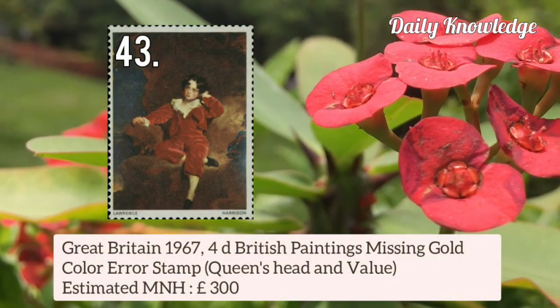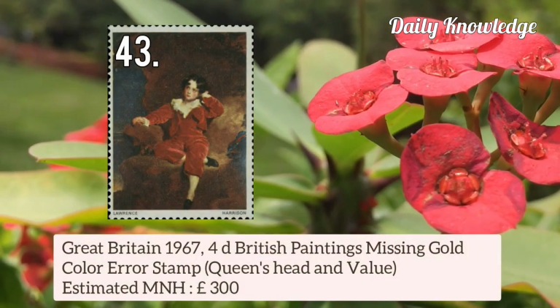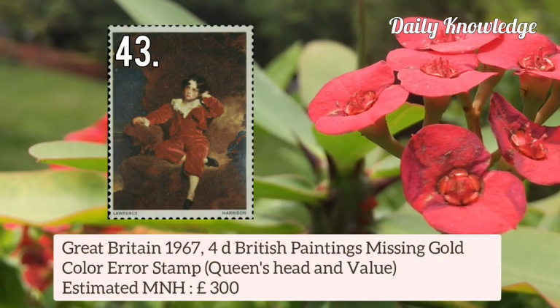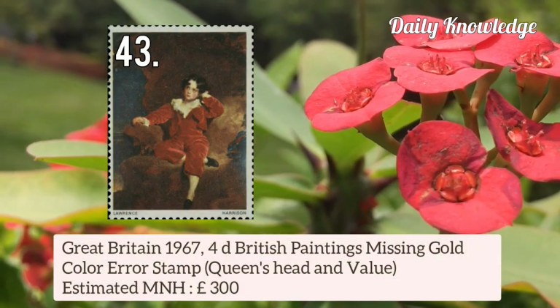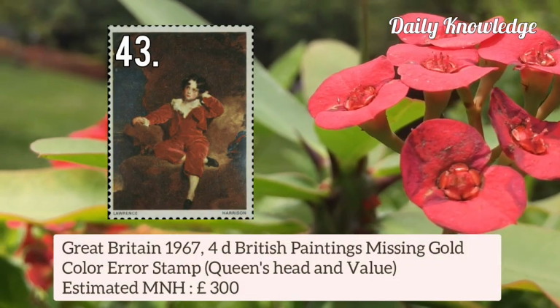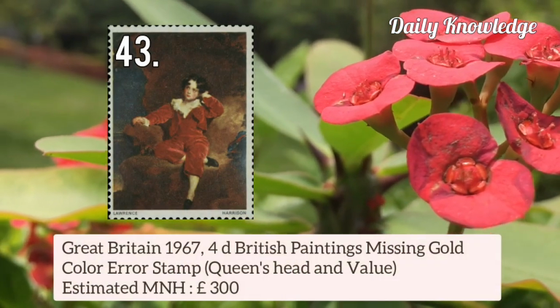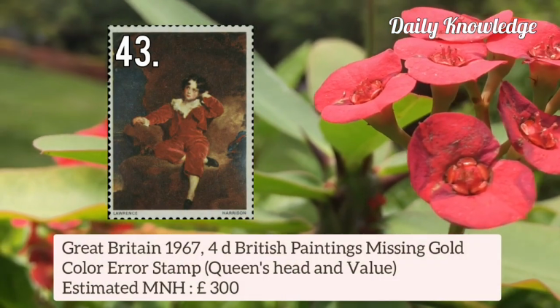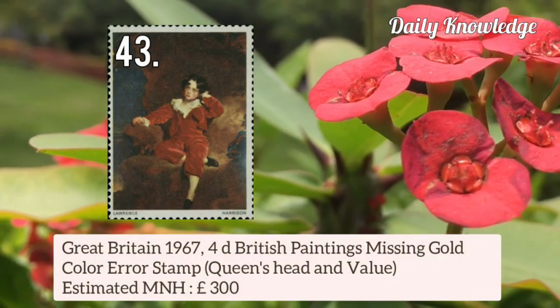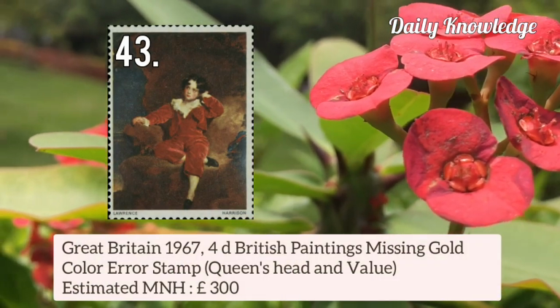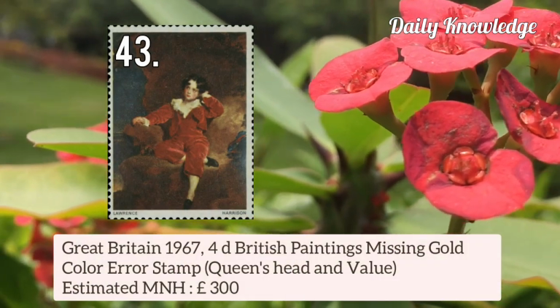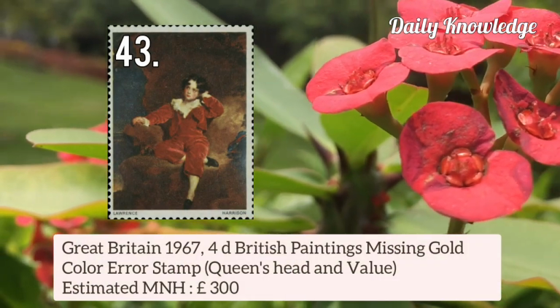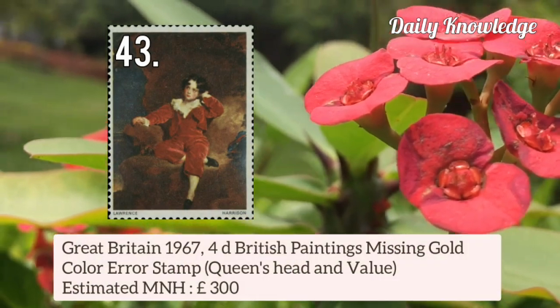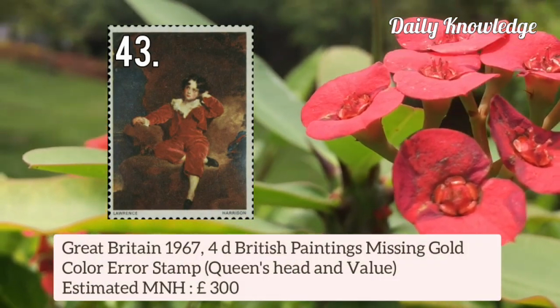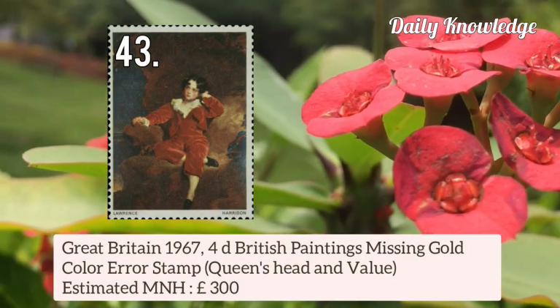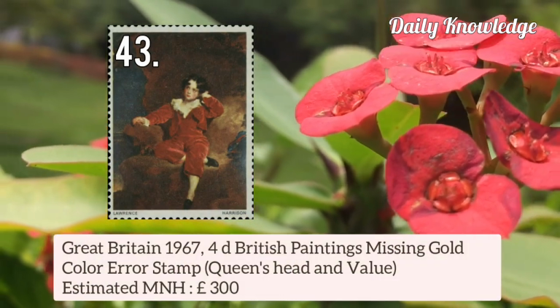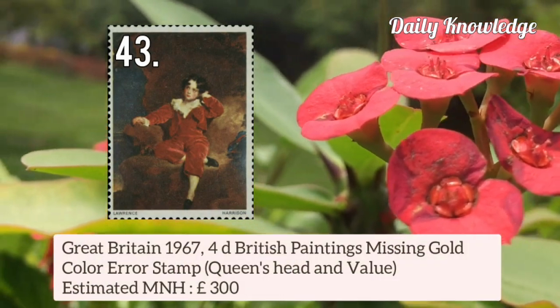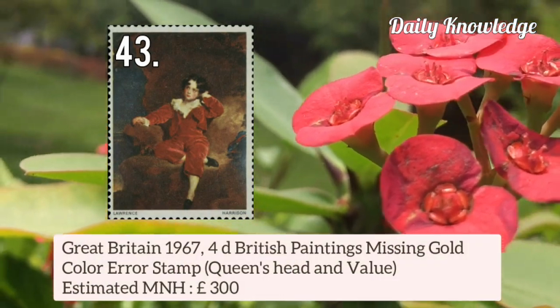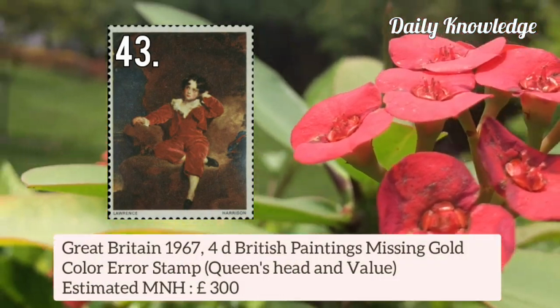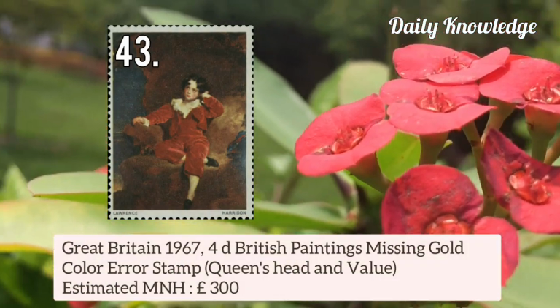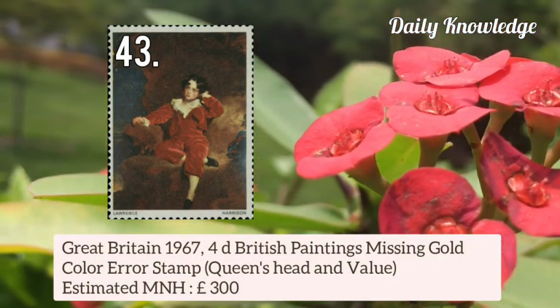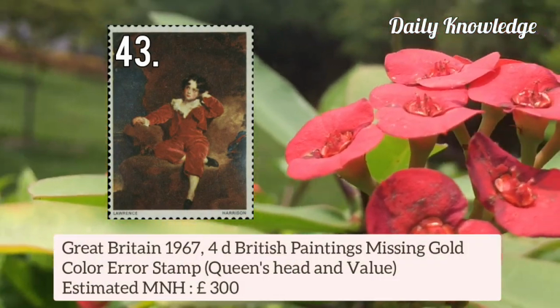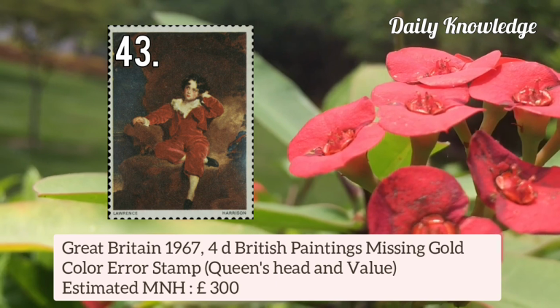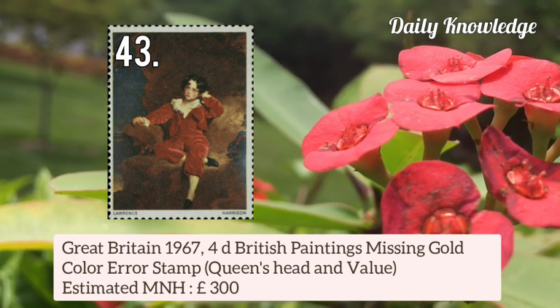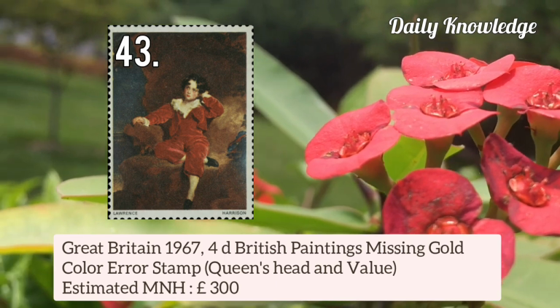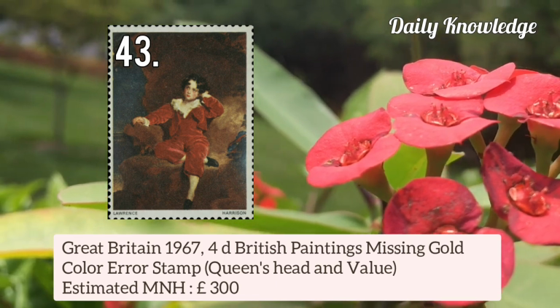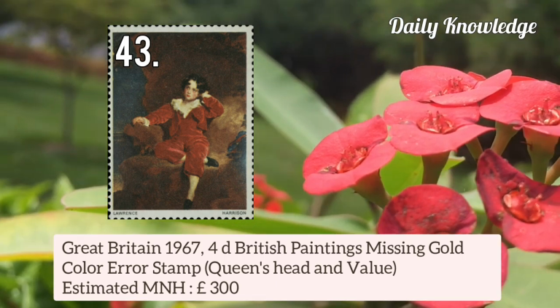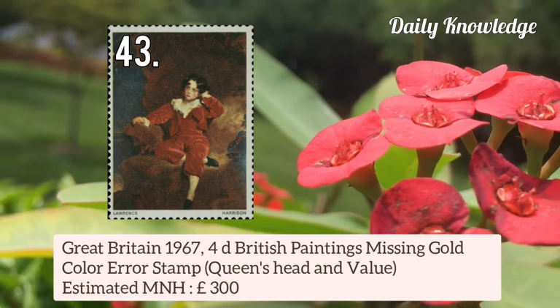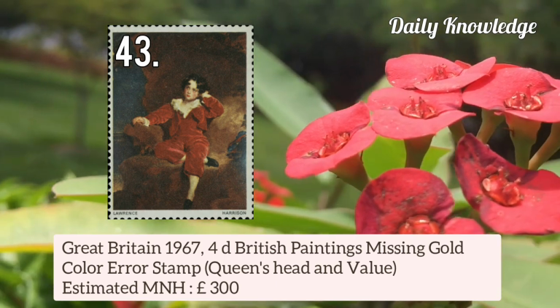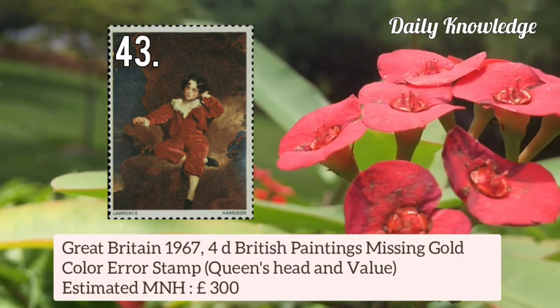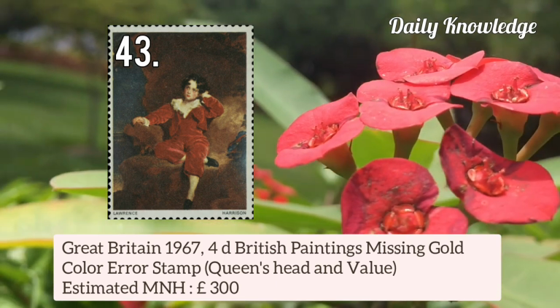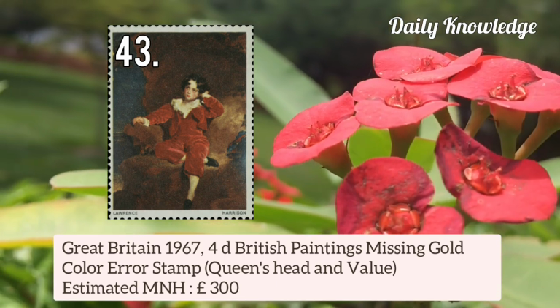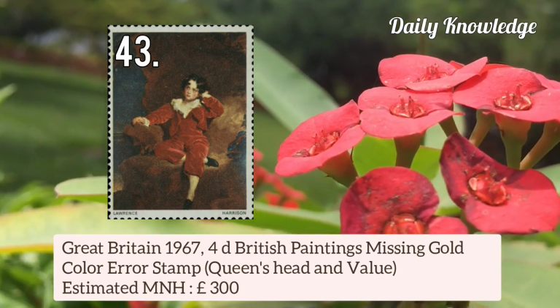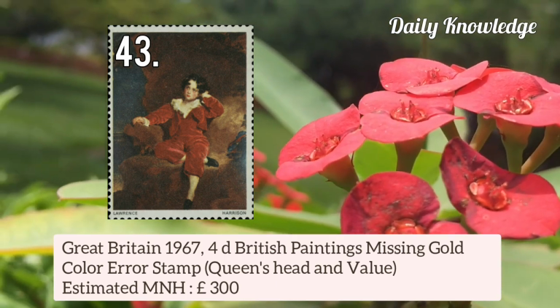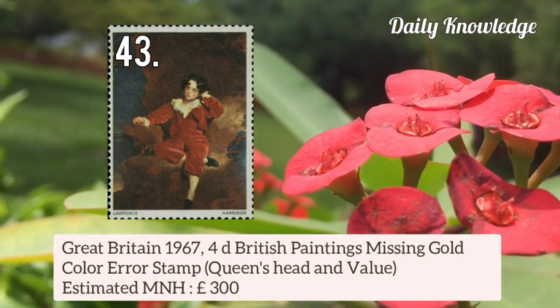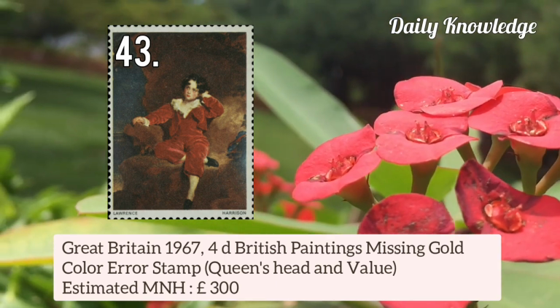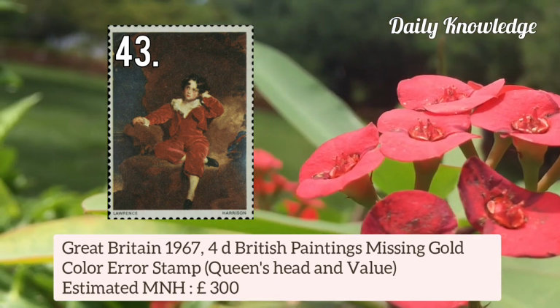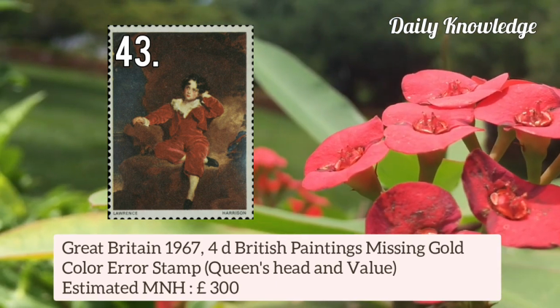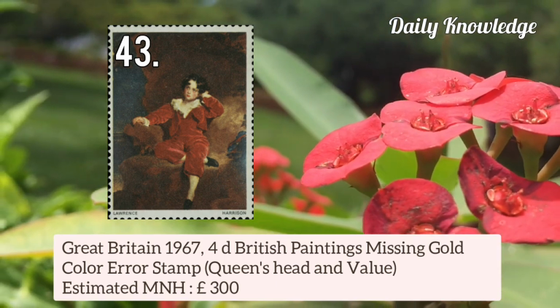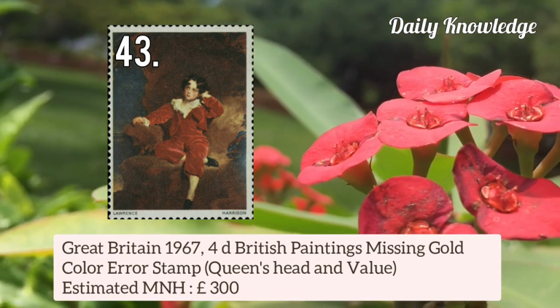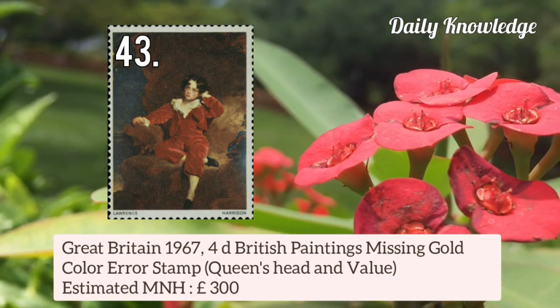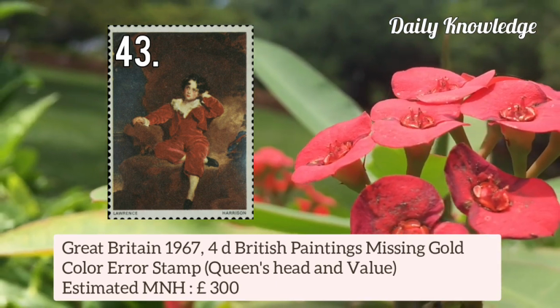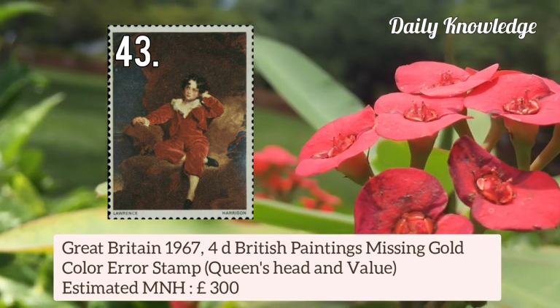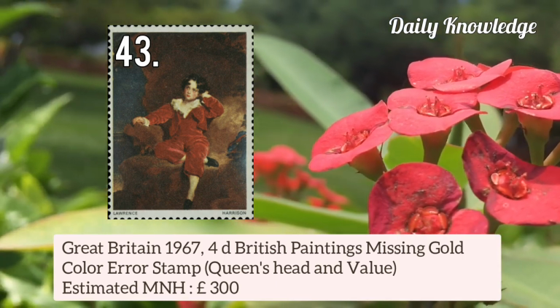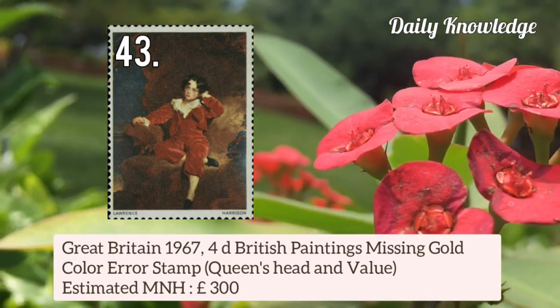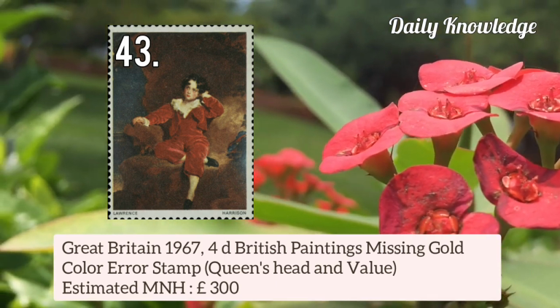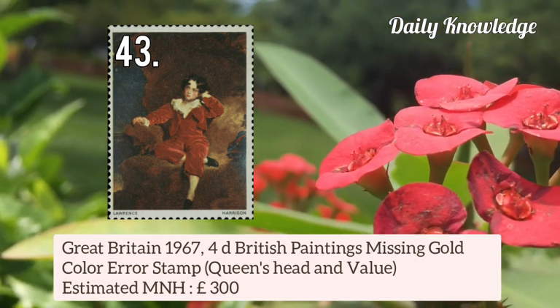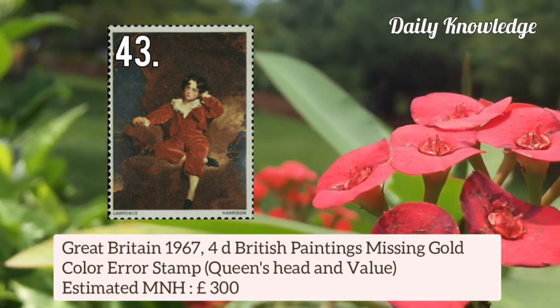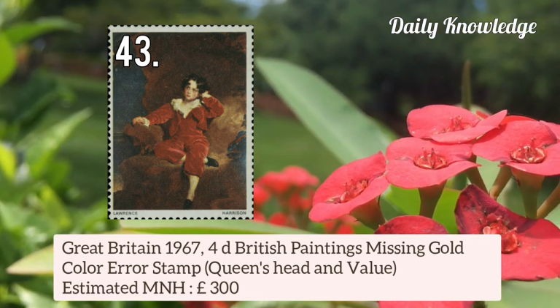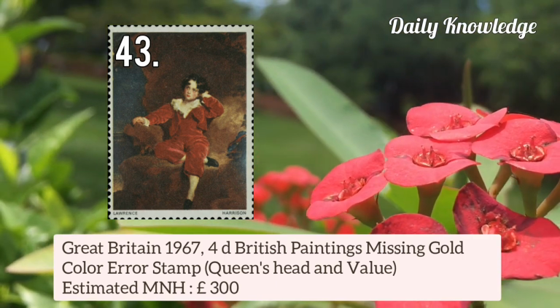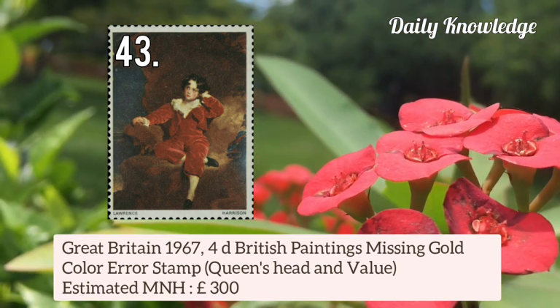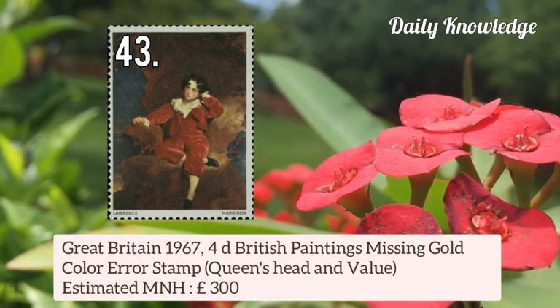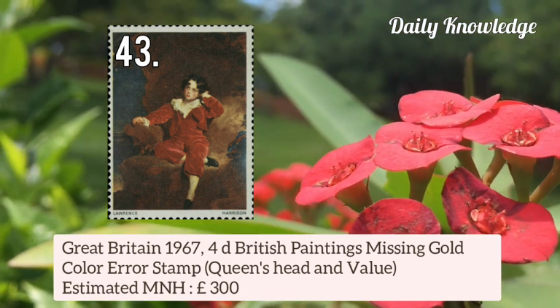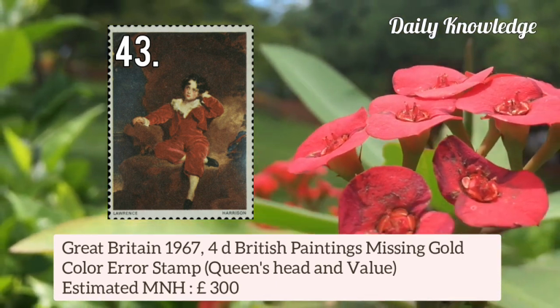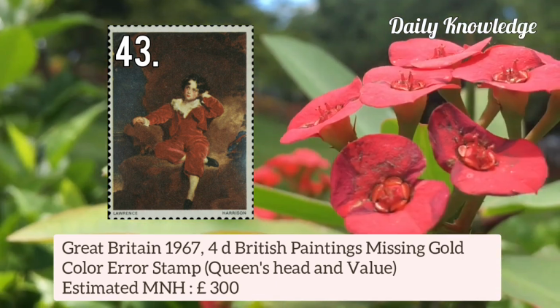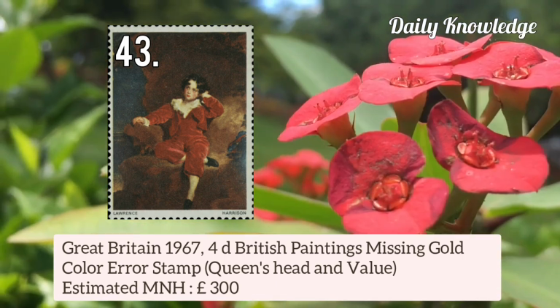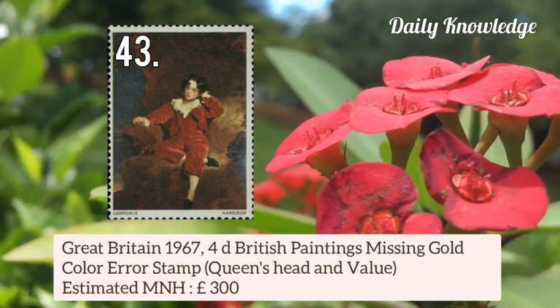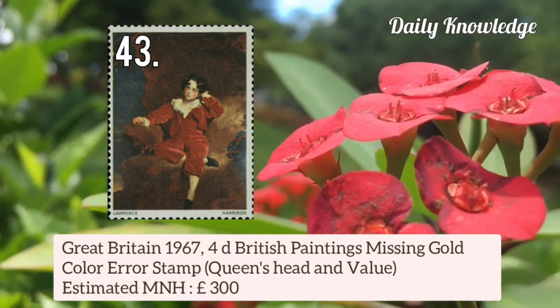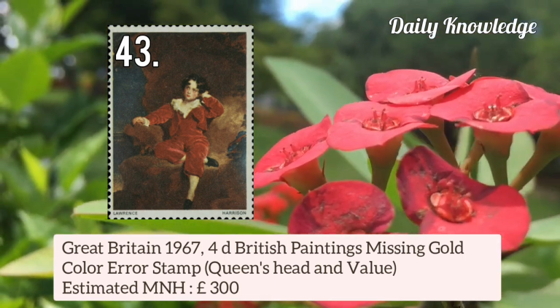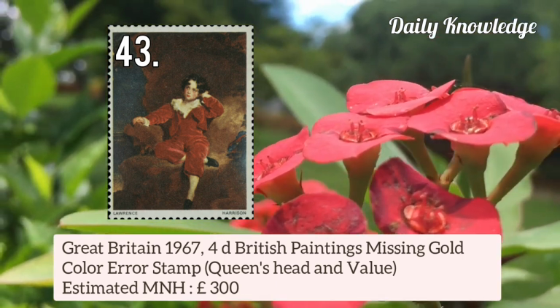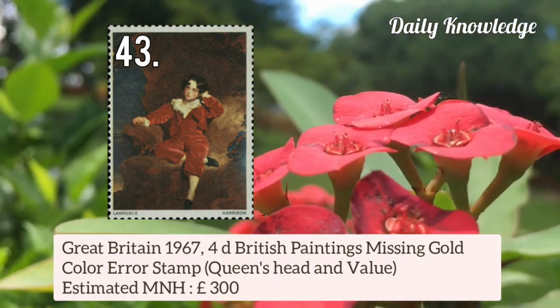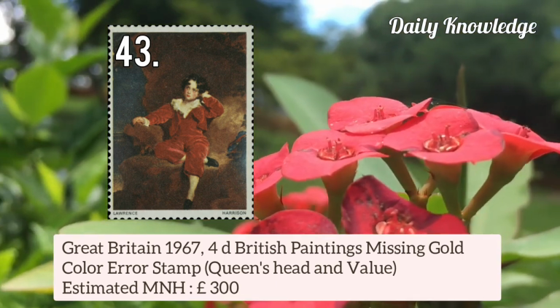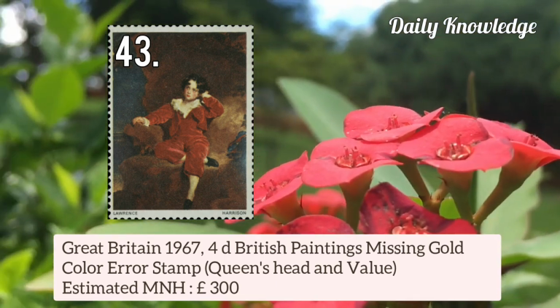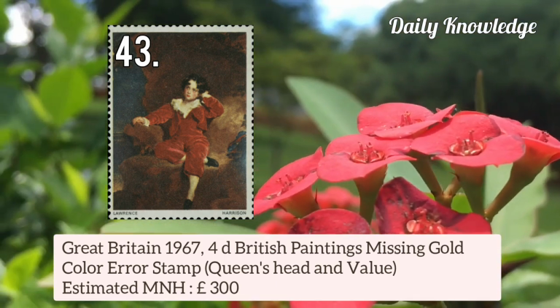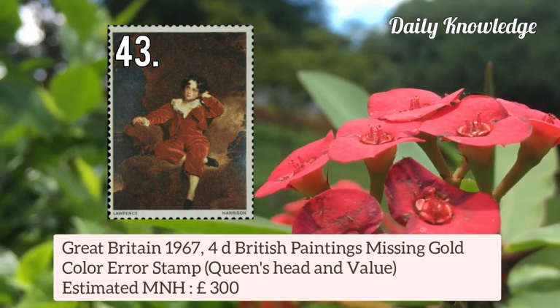Great Britain 1967 4d British Painting — missing gold colour error stamp, Queen's Head and Value omitted.